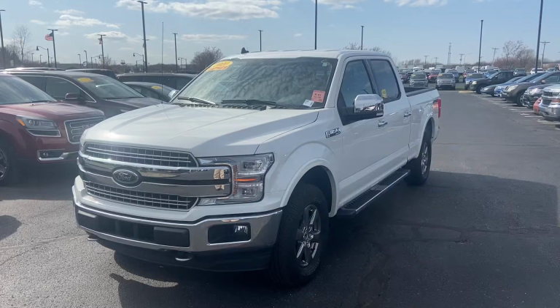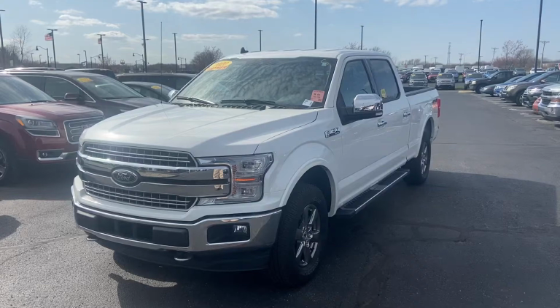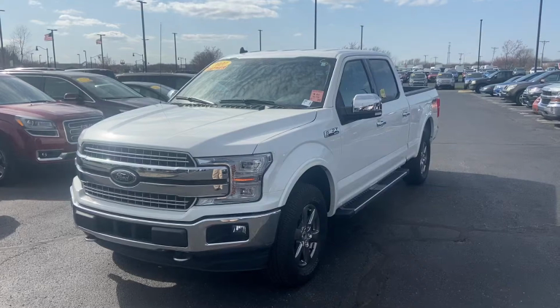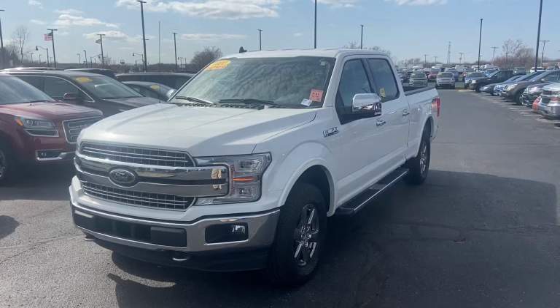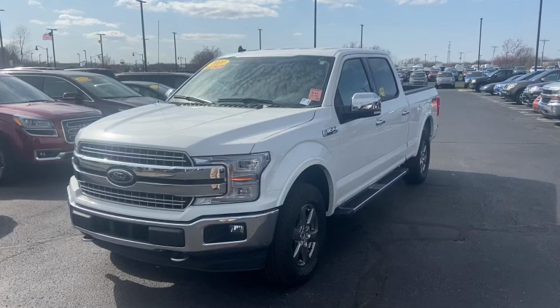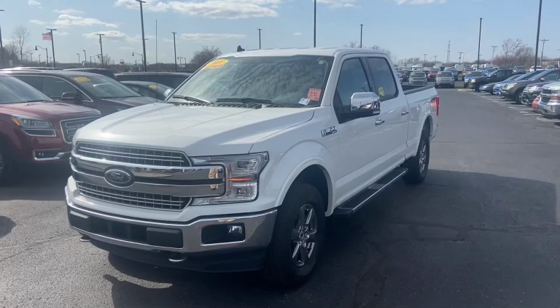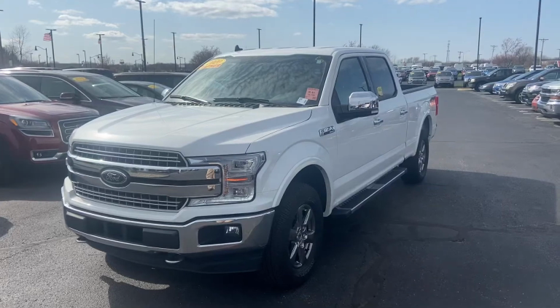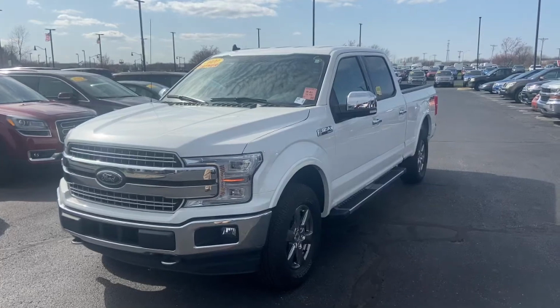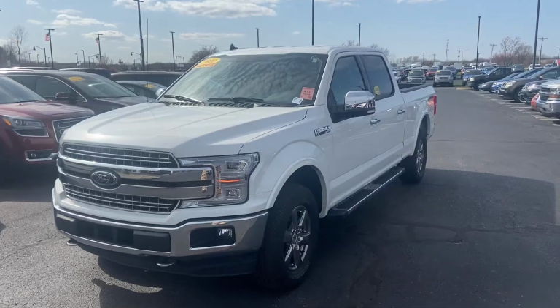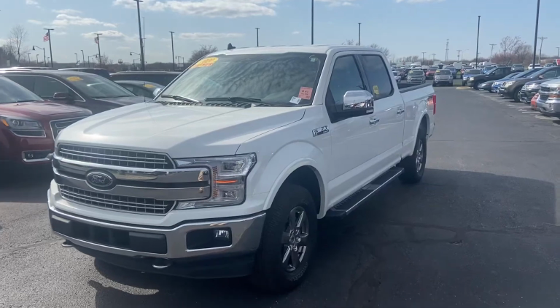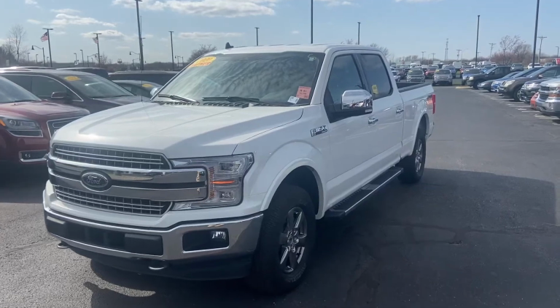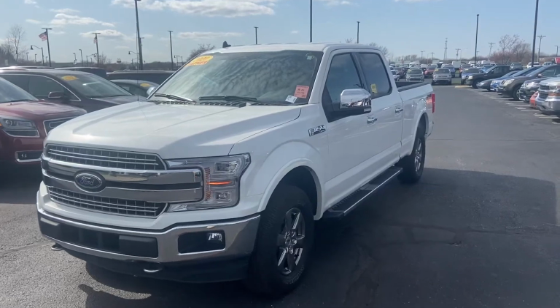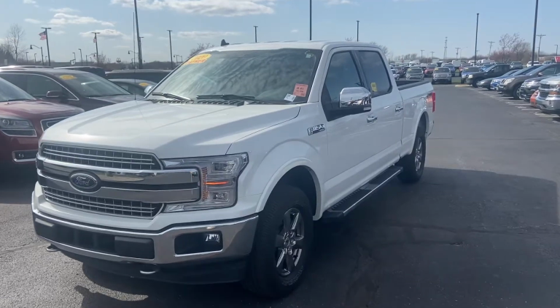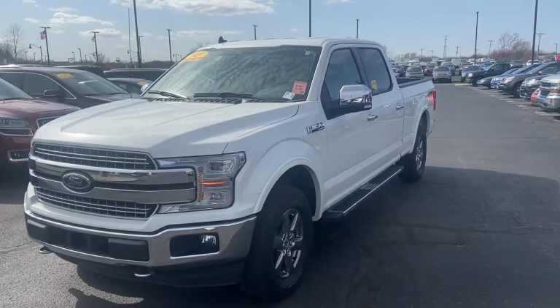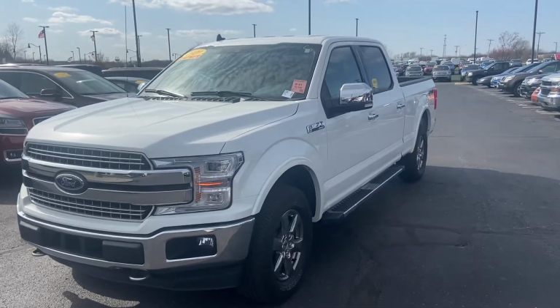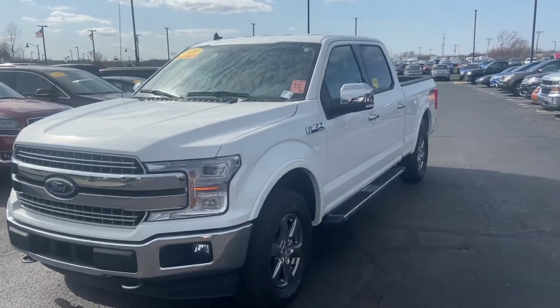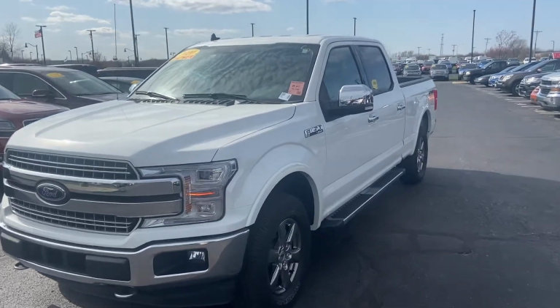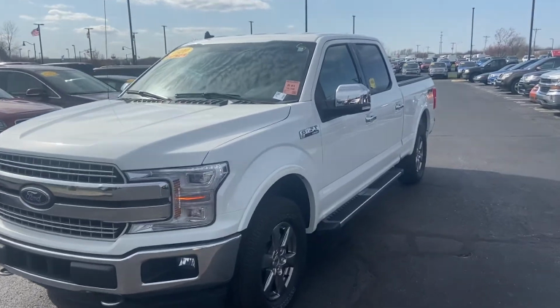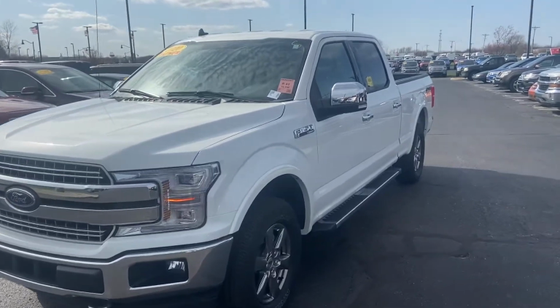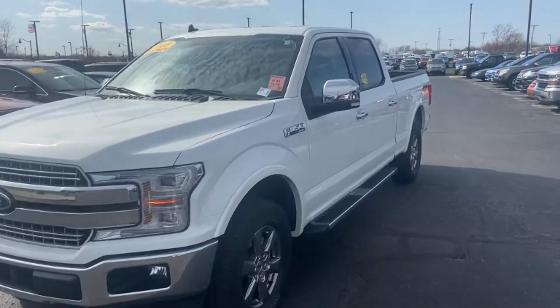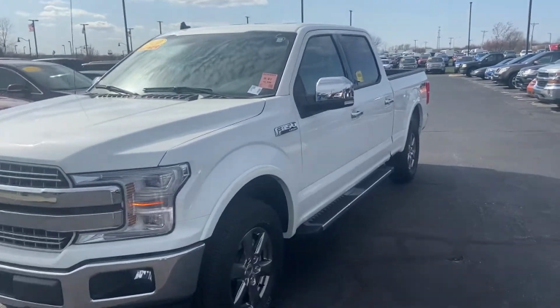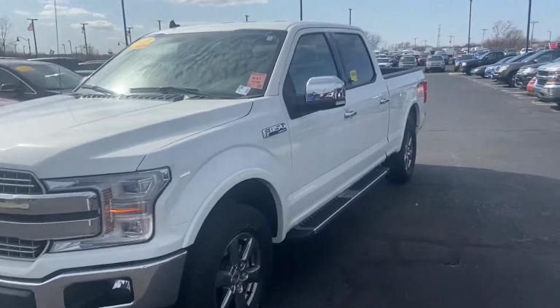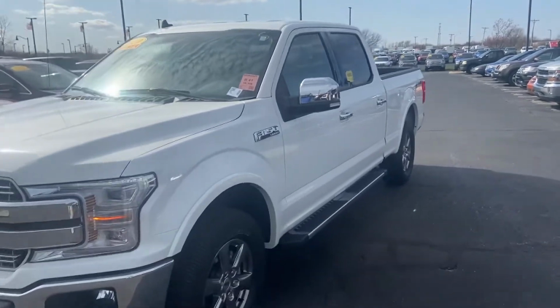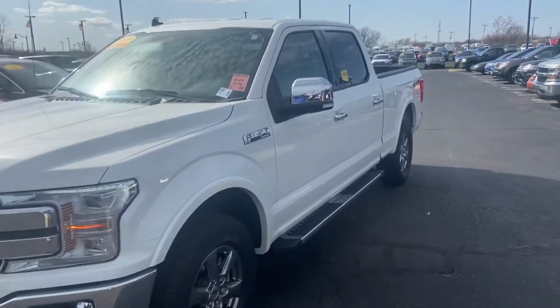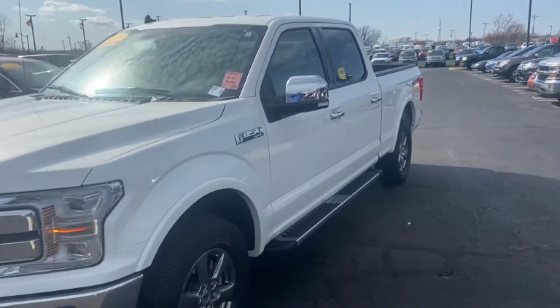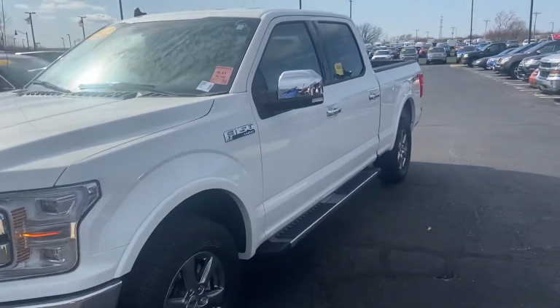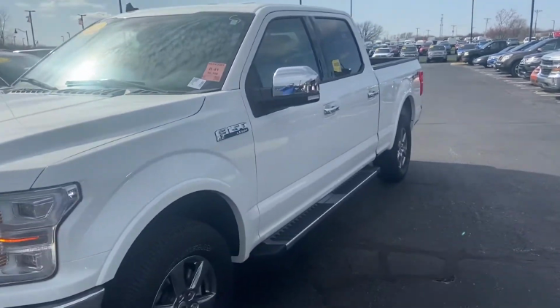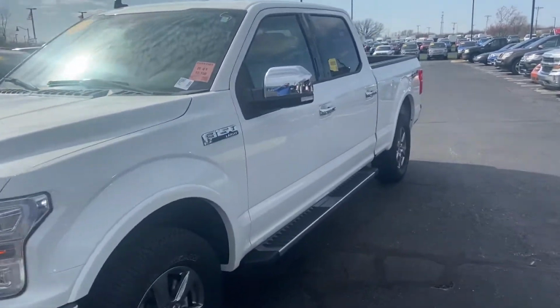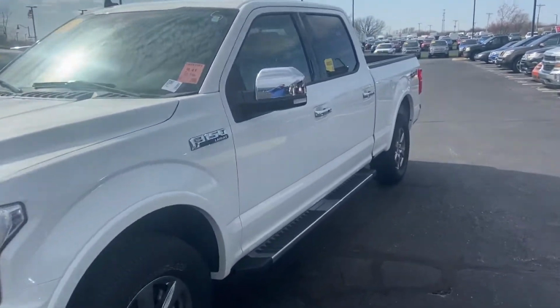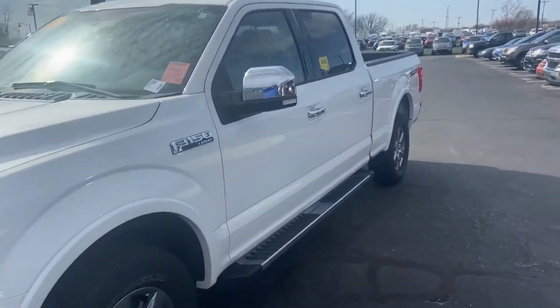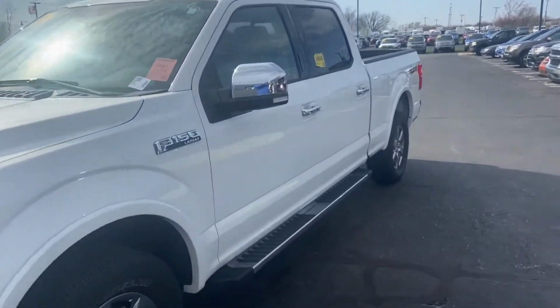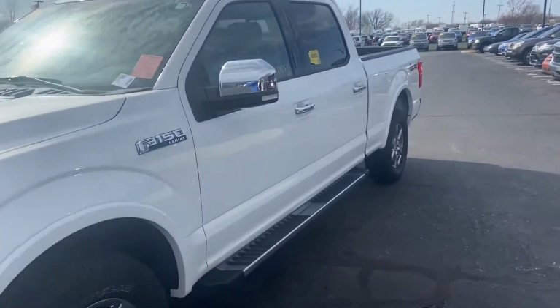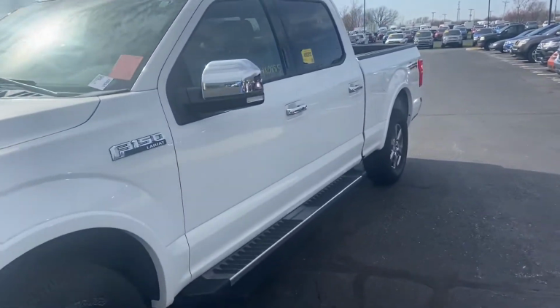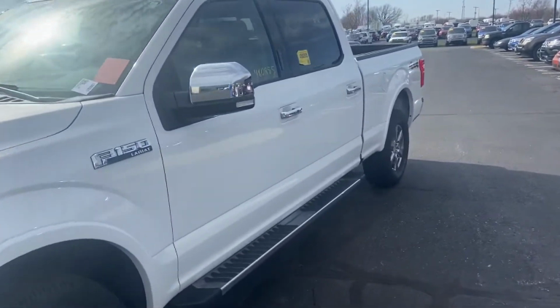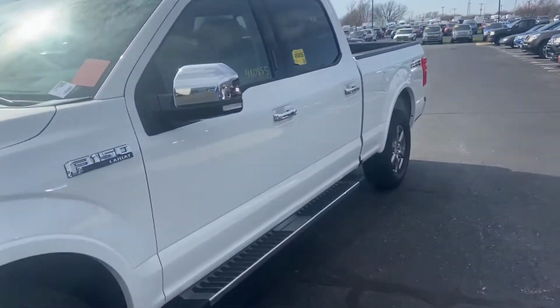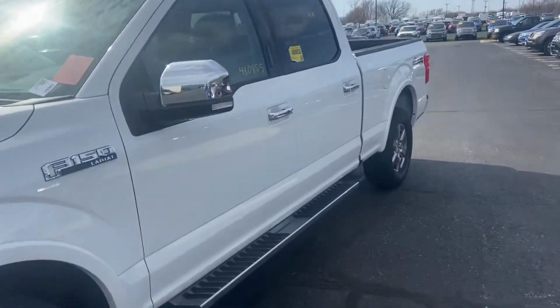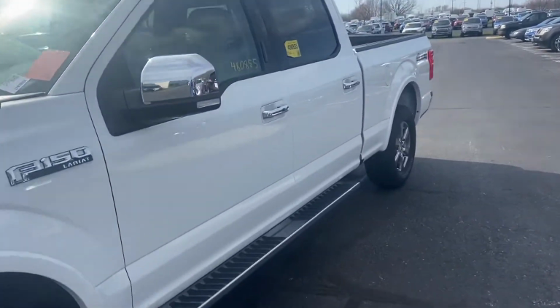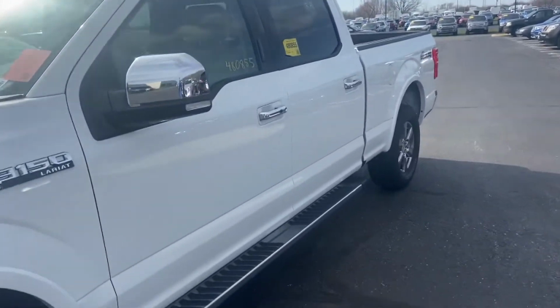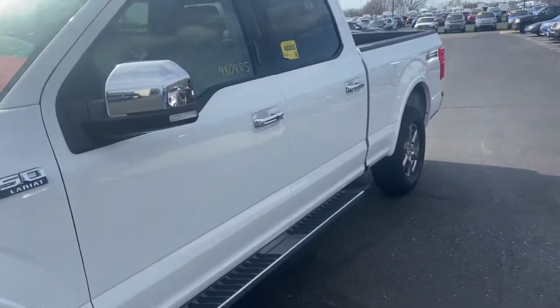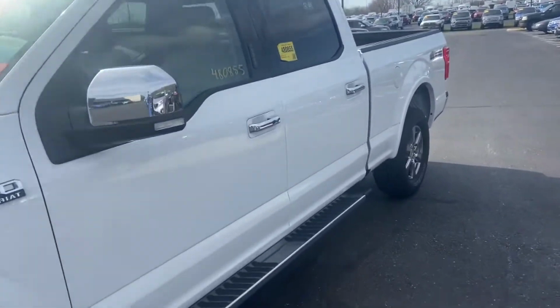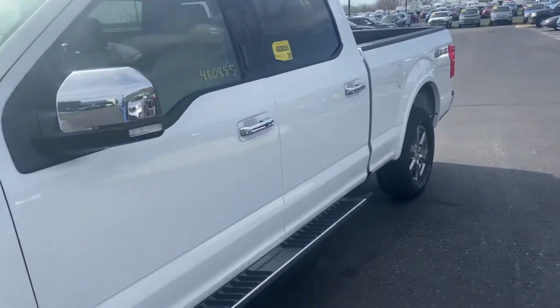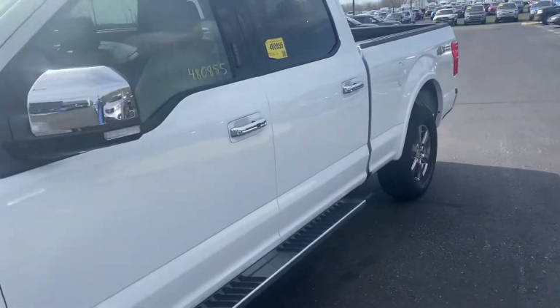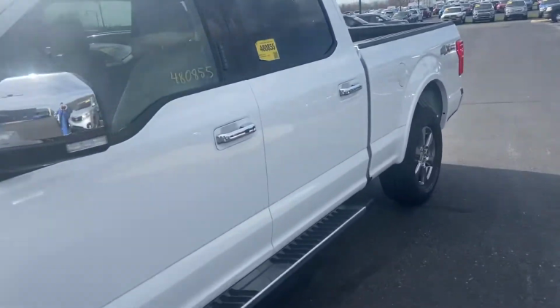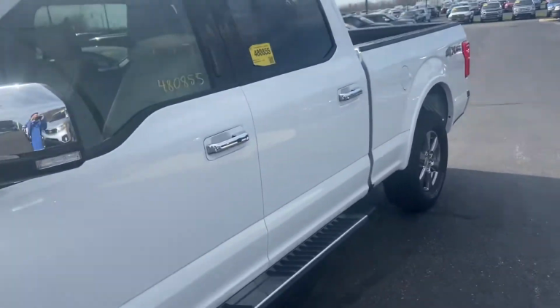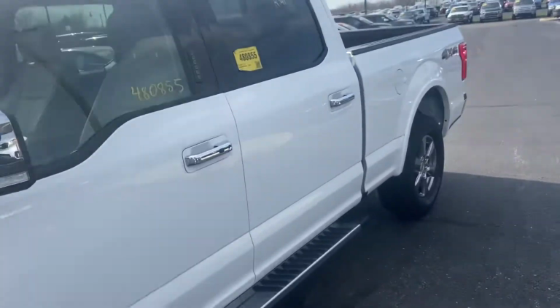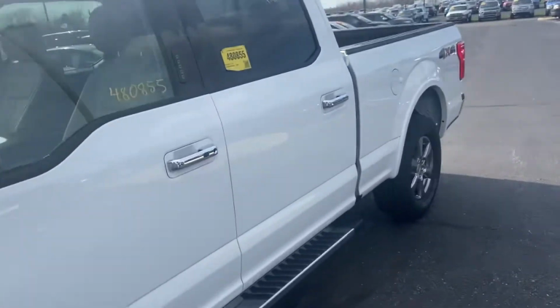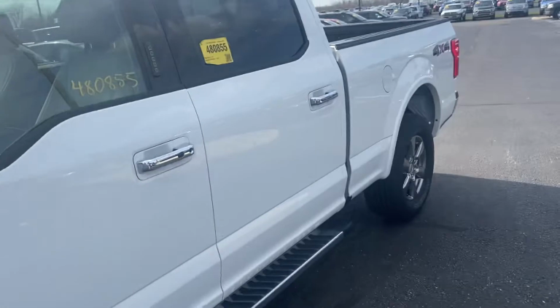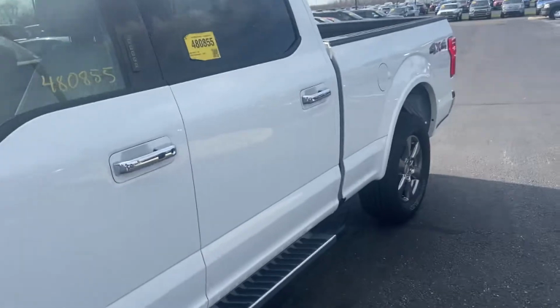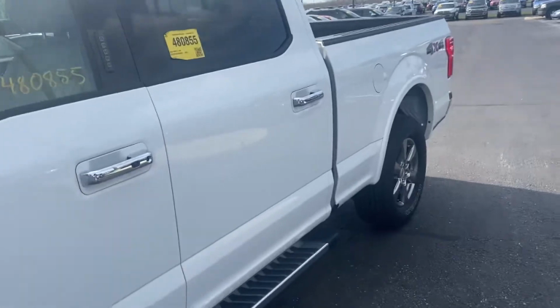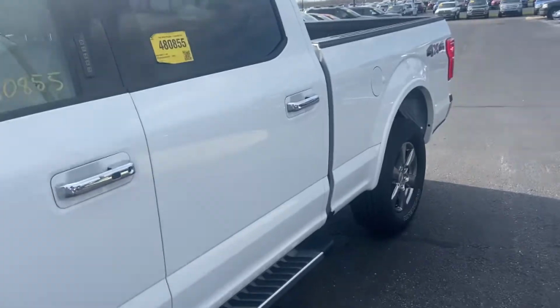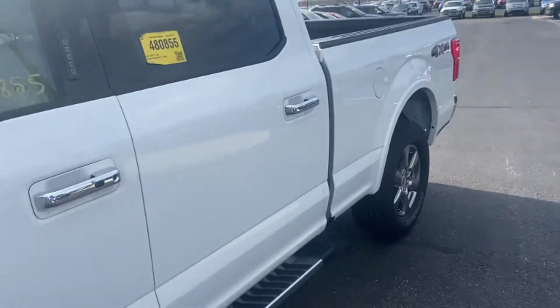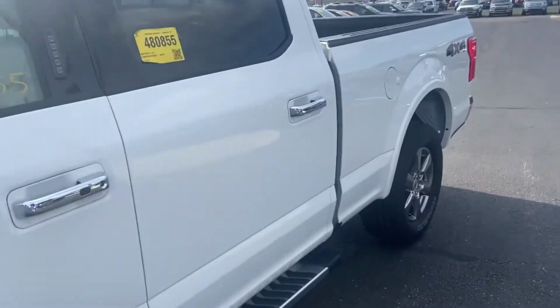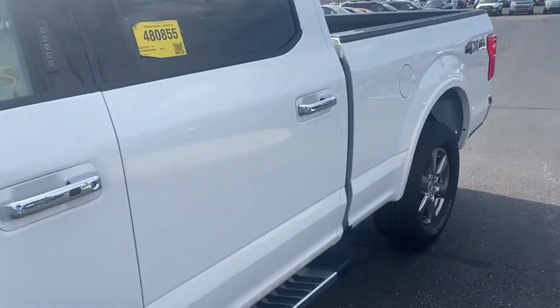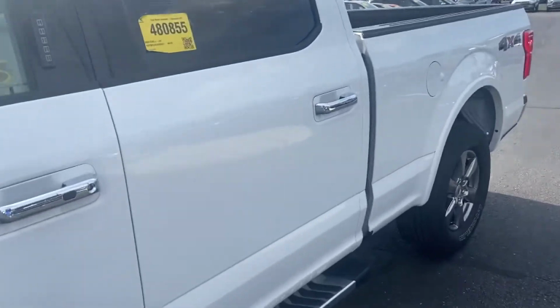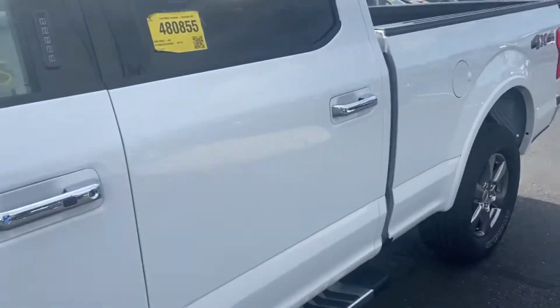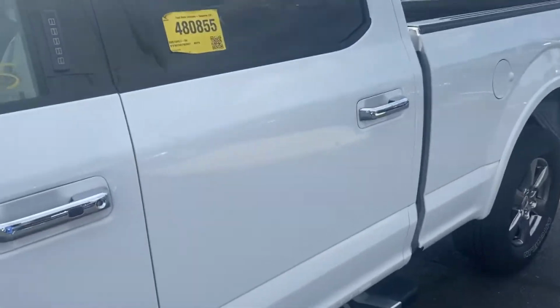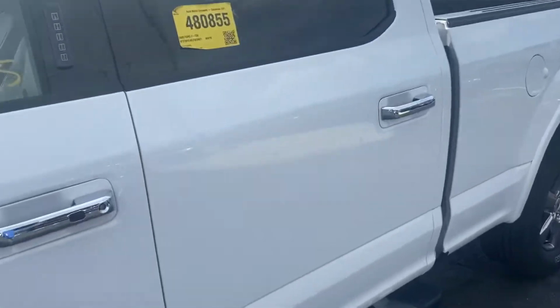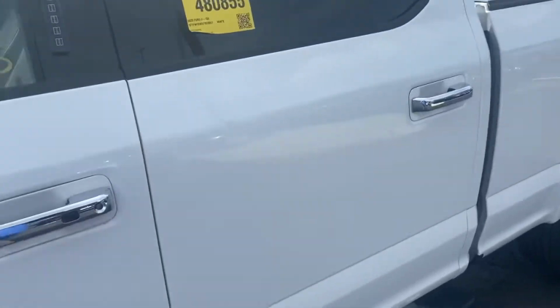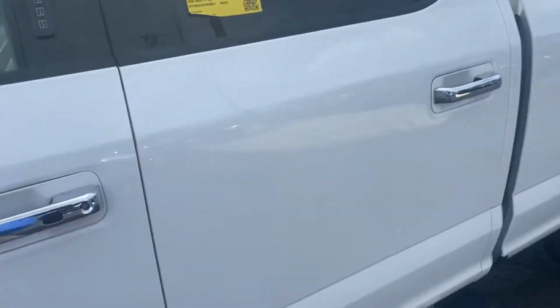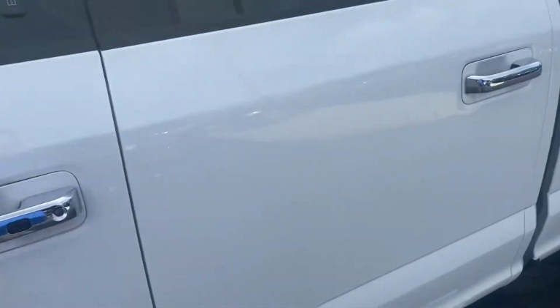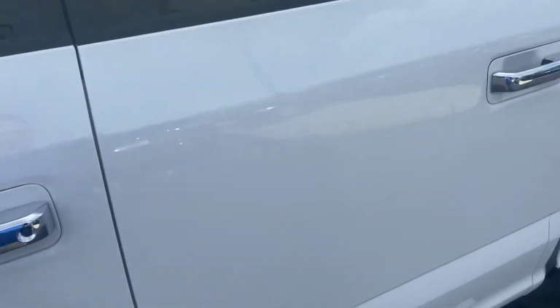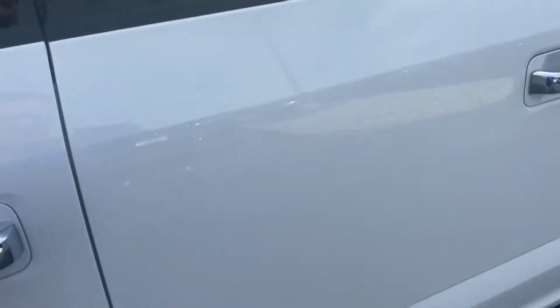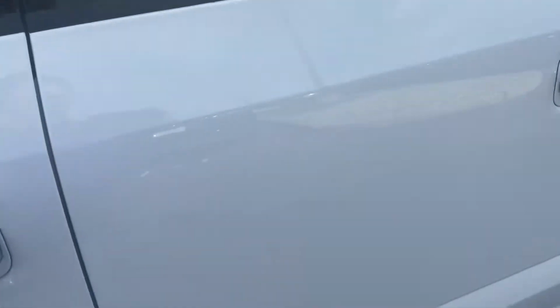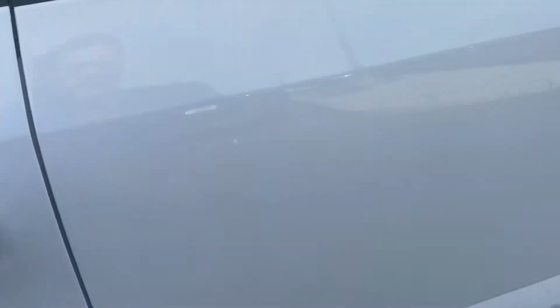This is Steve Anger with Bill Estes Ford. This is the 2020 Ford F-150 Lariat.